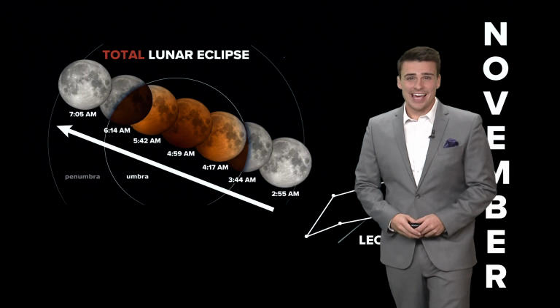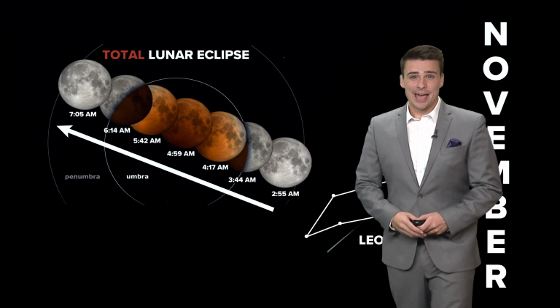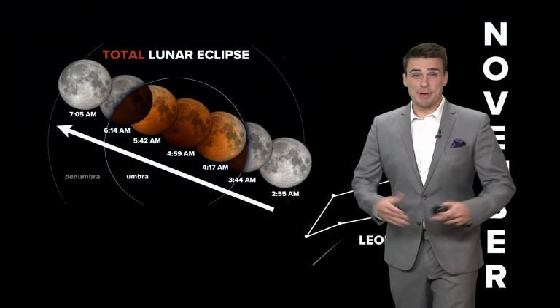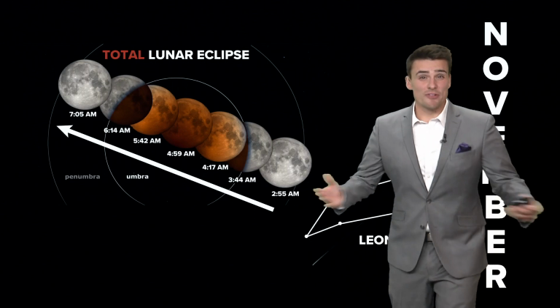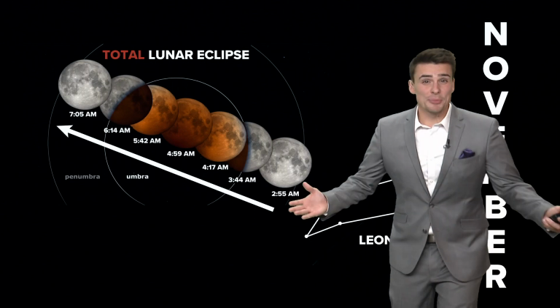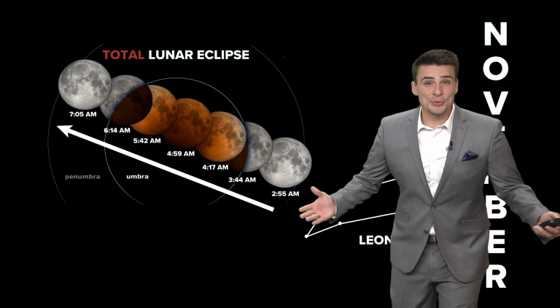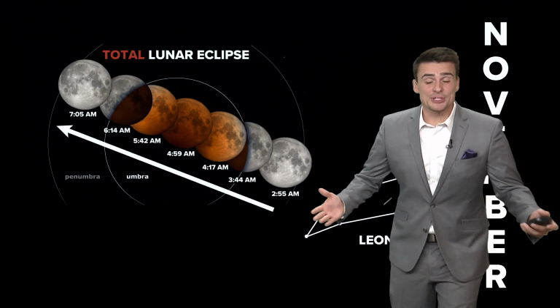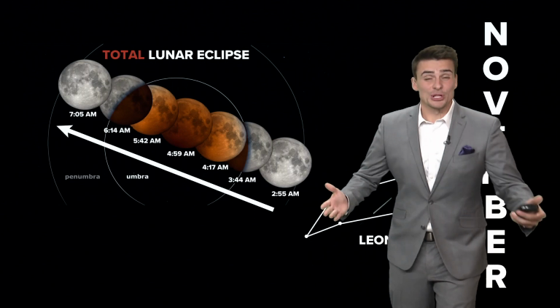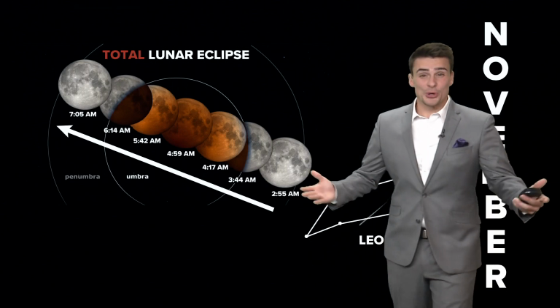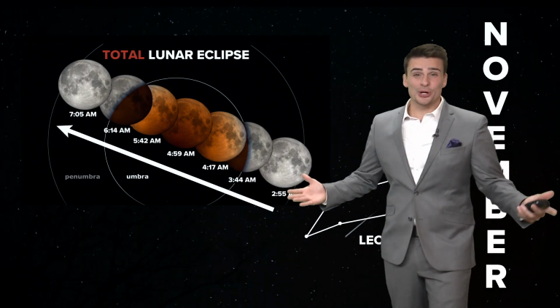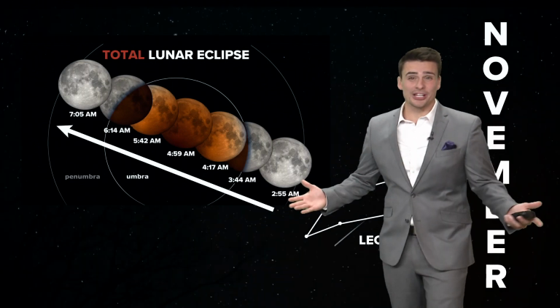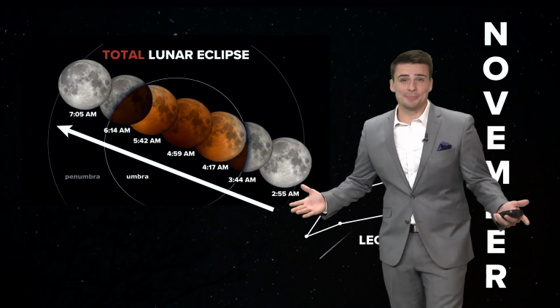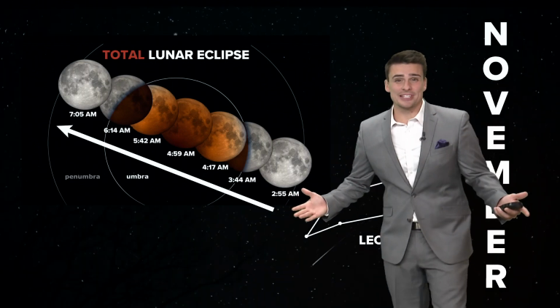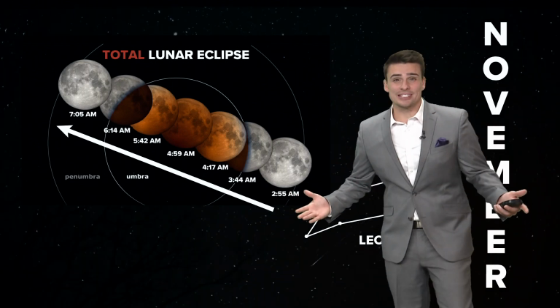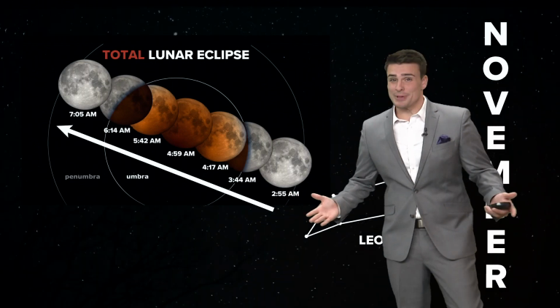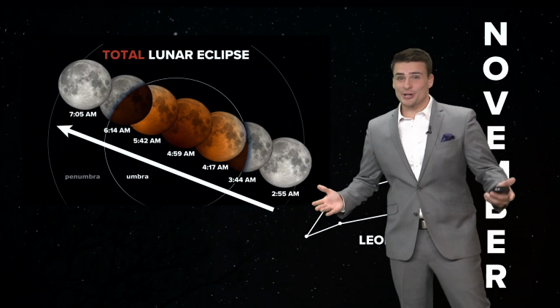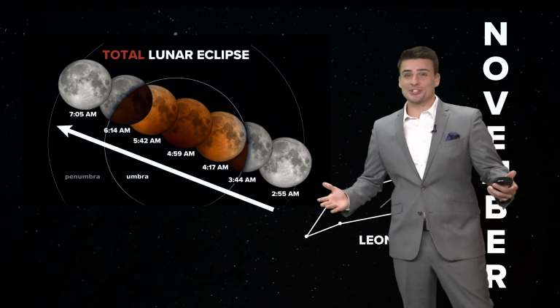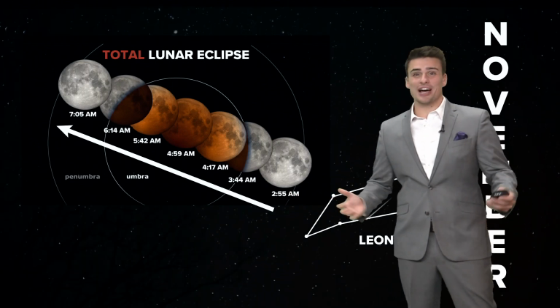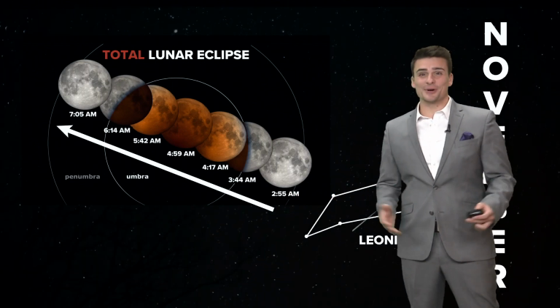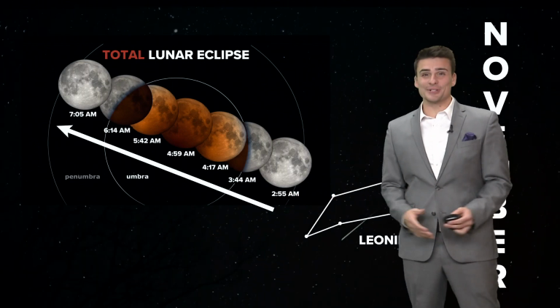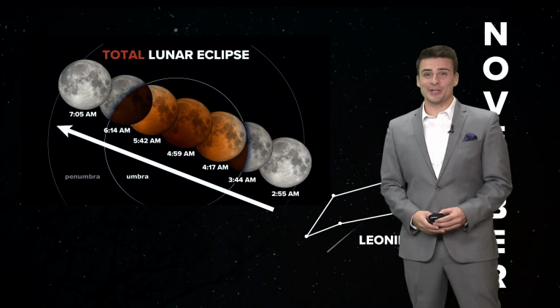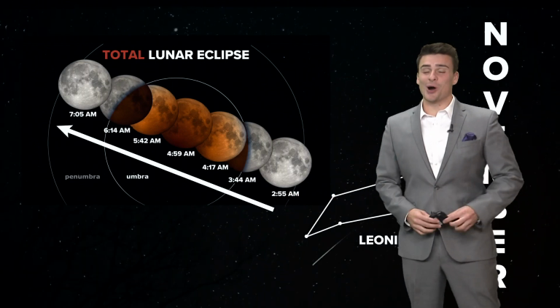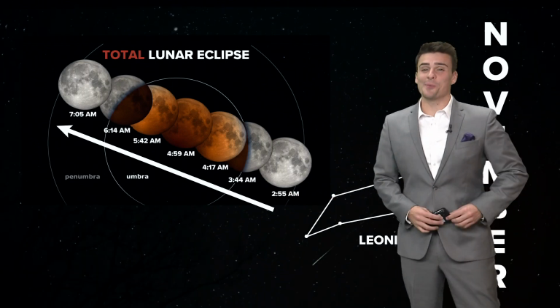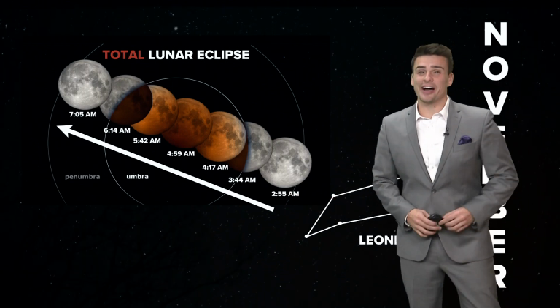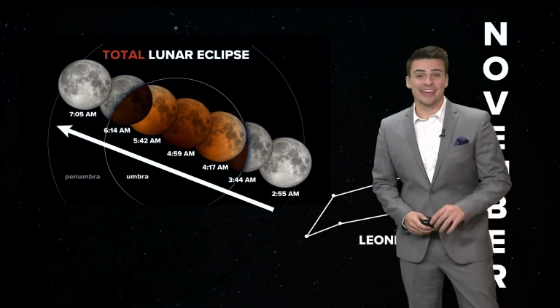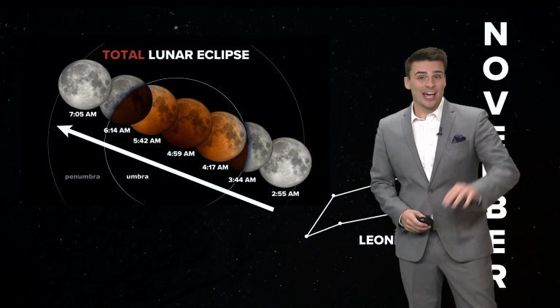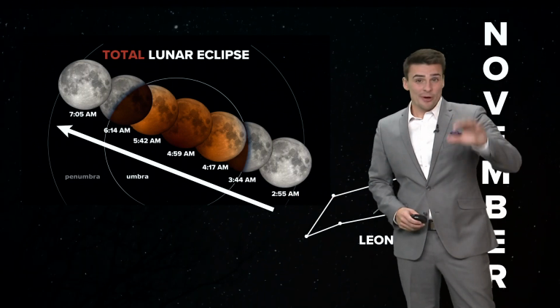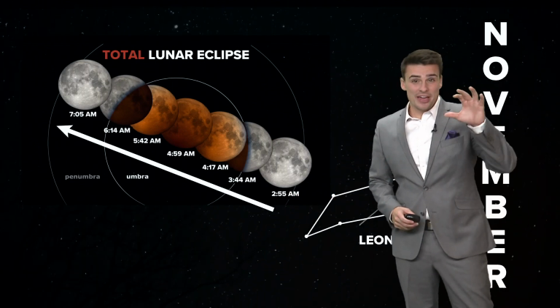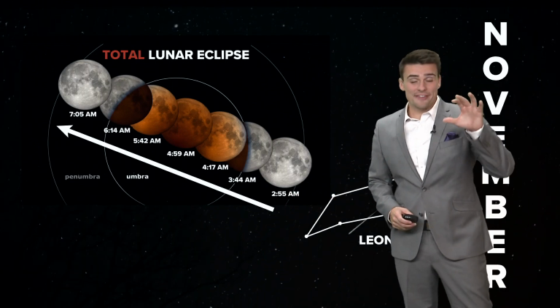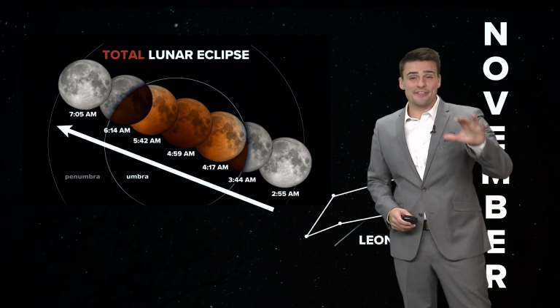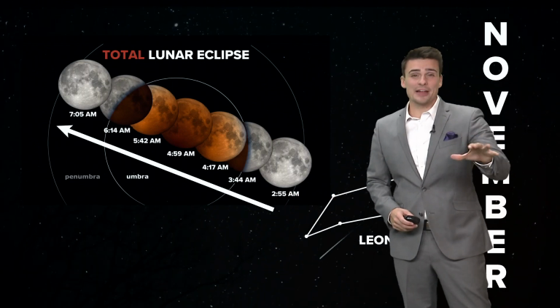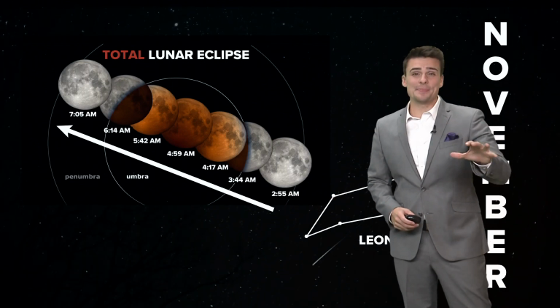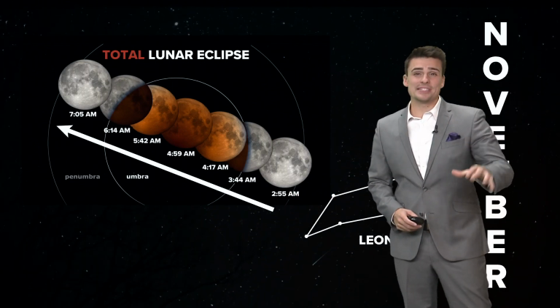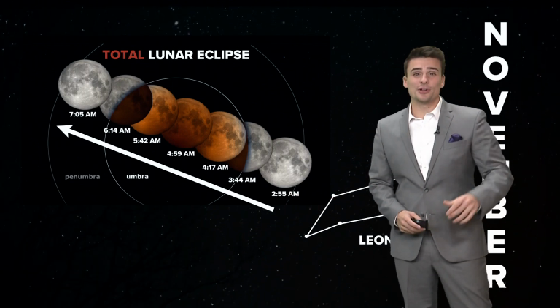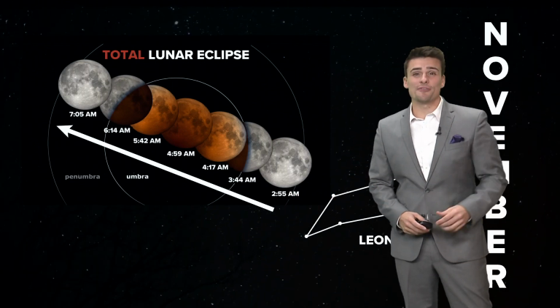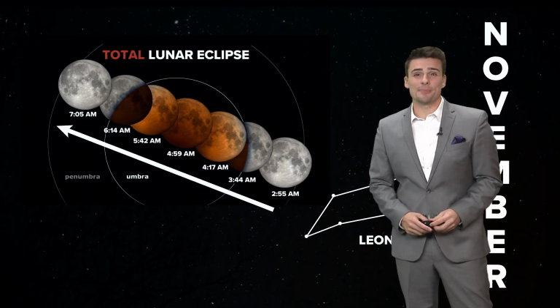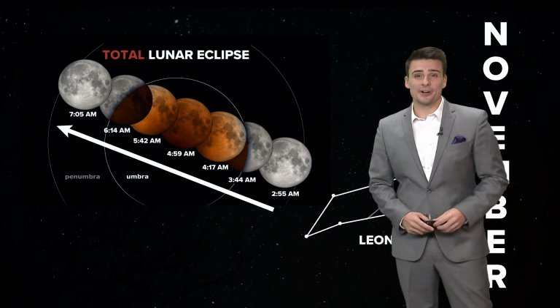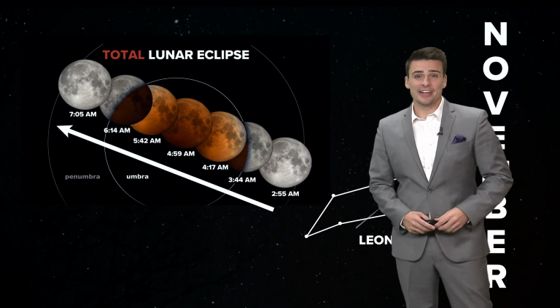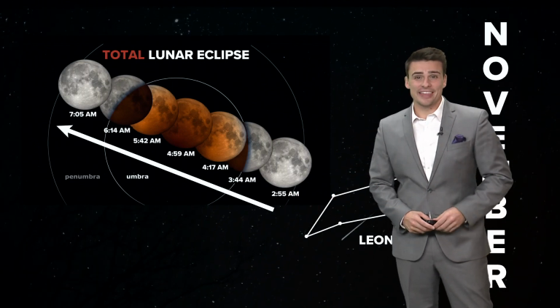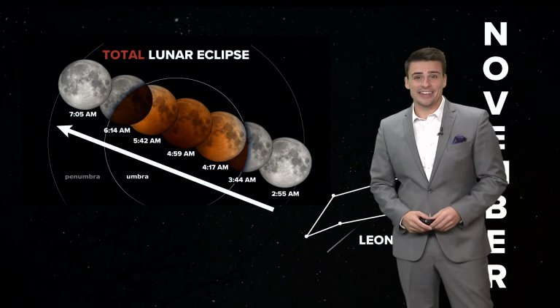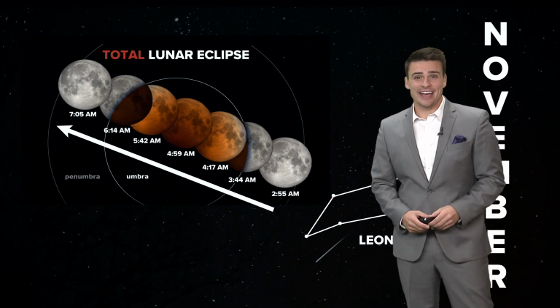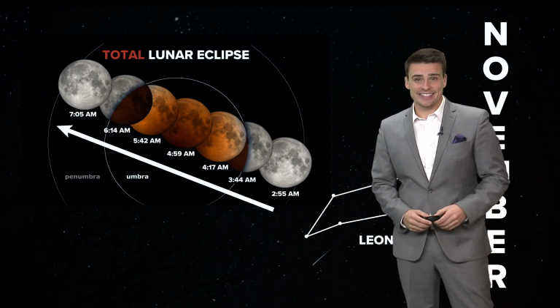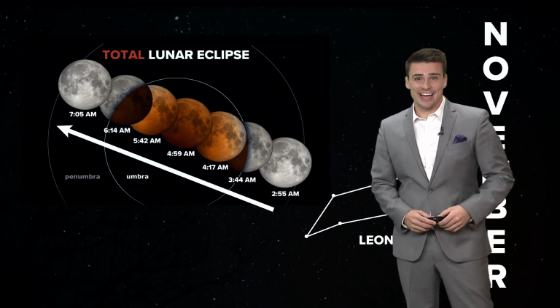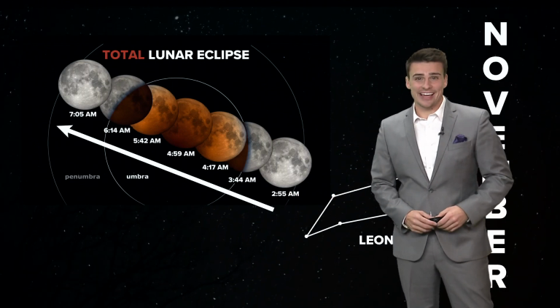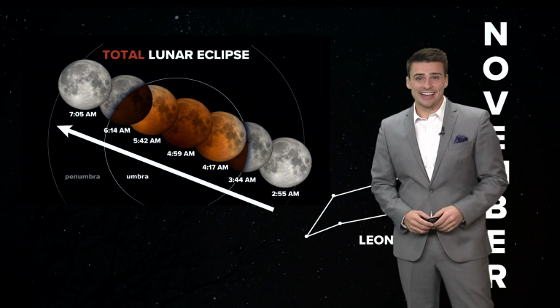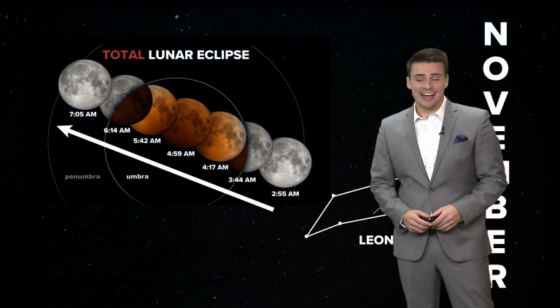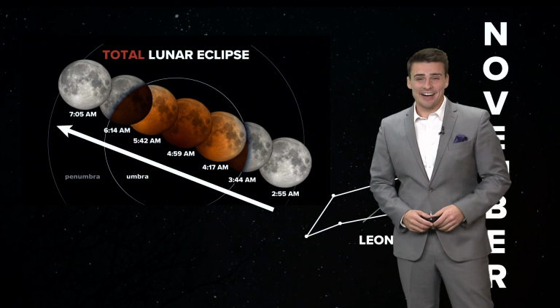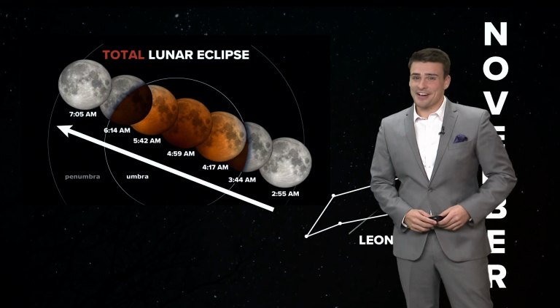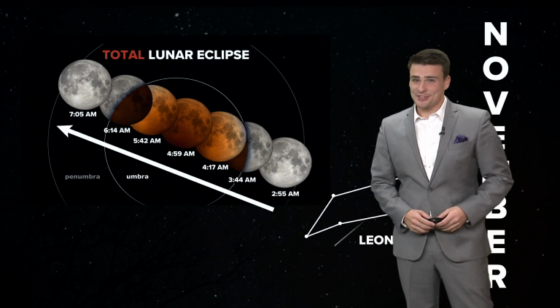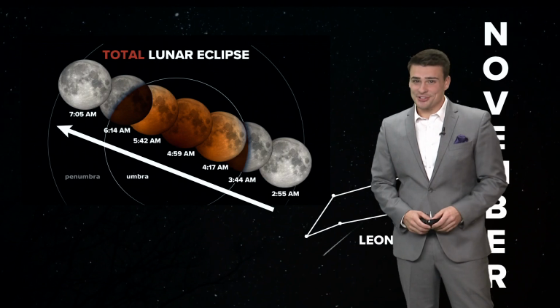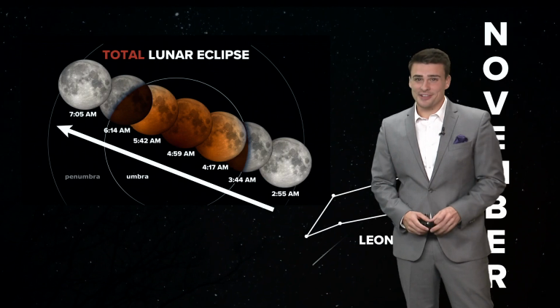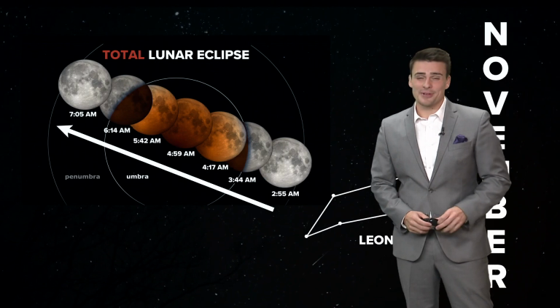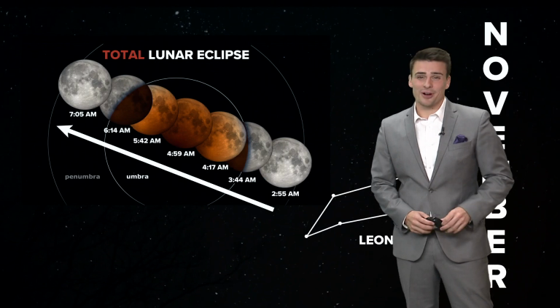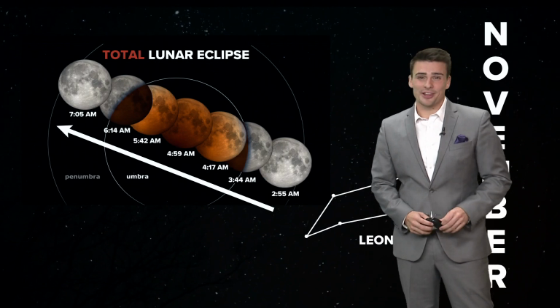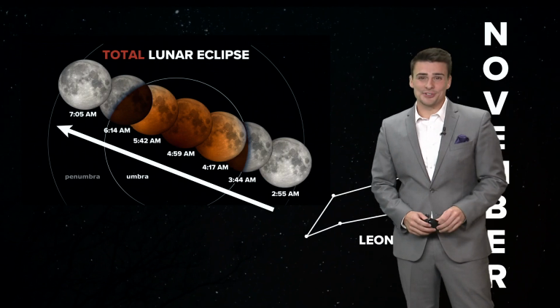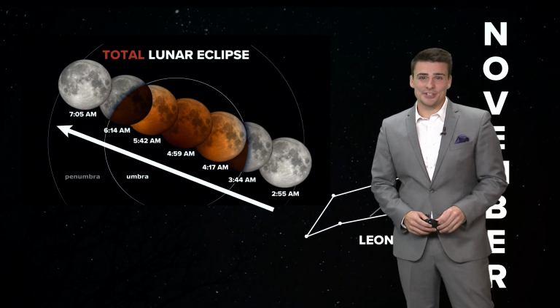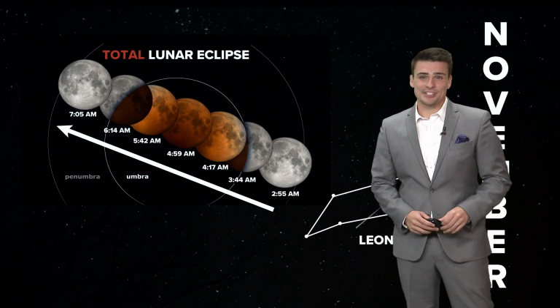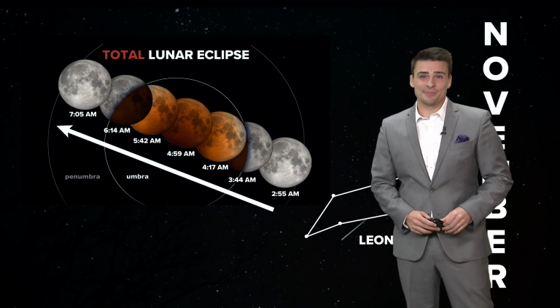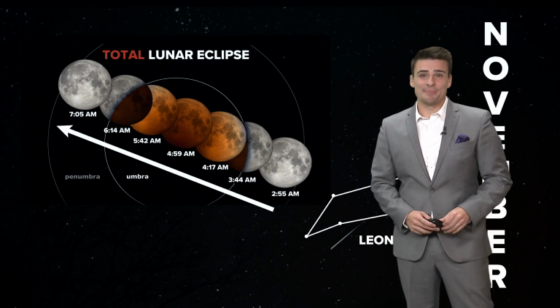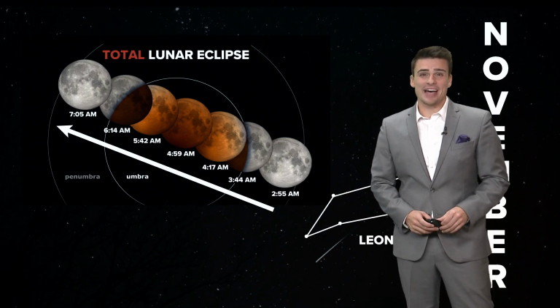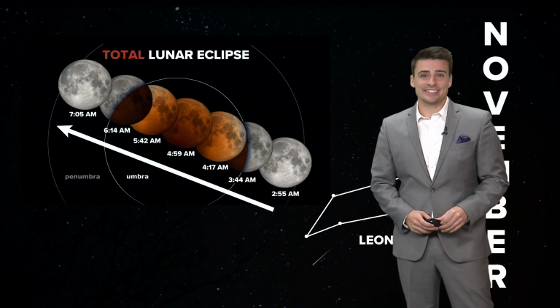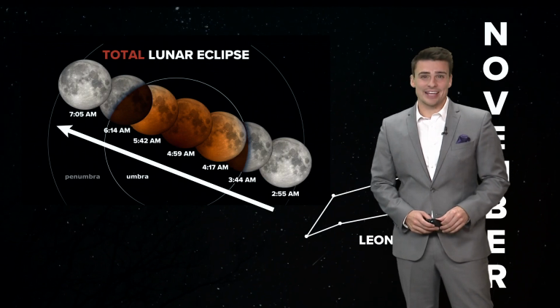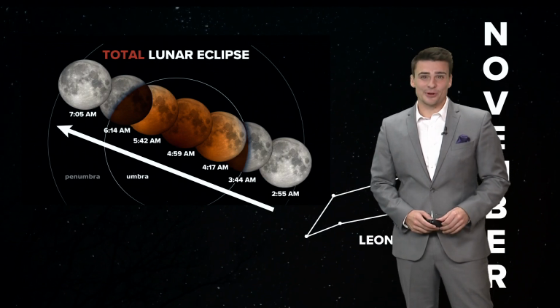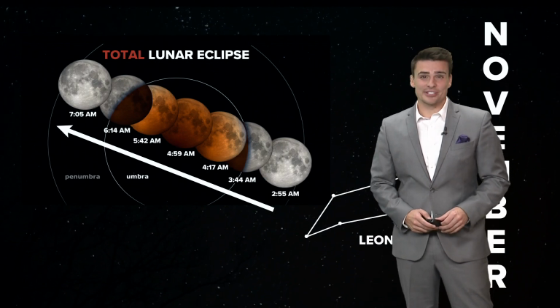Beaver moons, lunar eclipses, meteor showers — we've got a very busy November in the night sky. I'm 5 News Chief Meteorologist Matt Standridge.